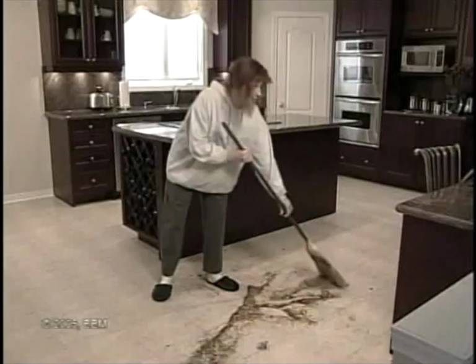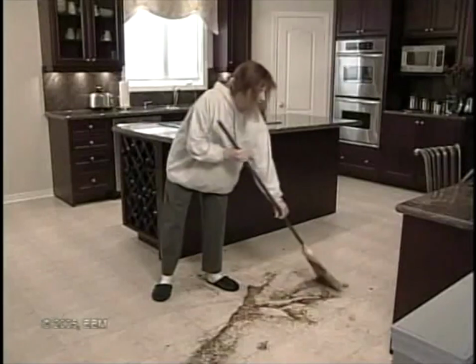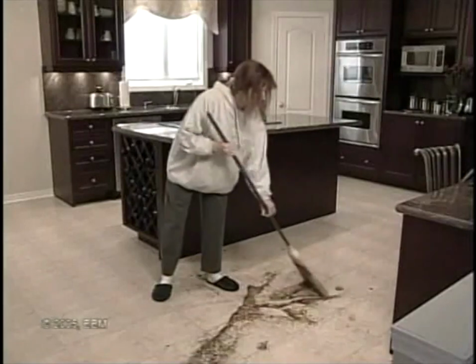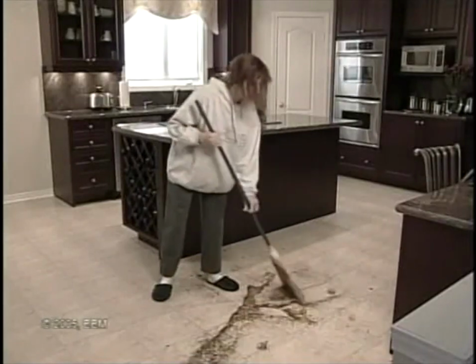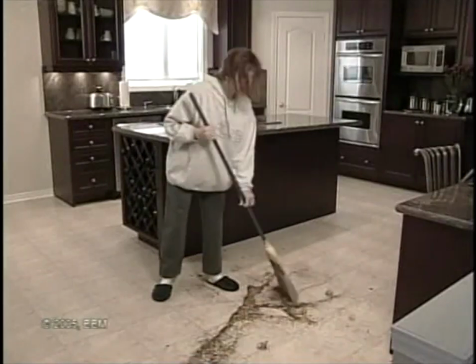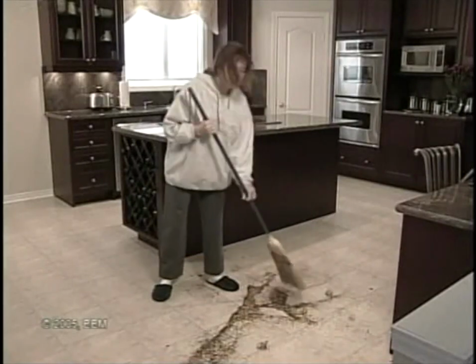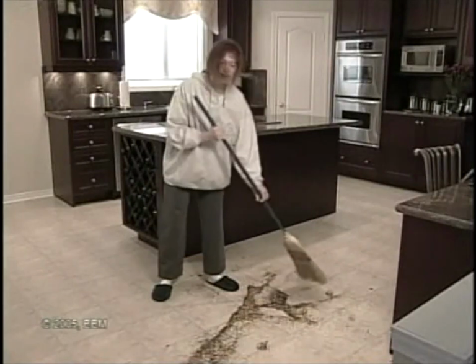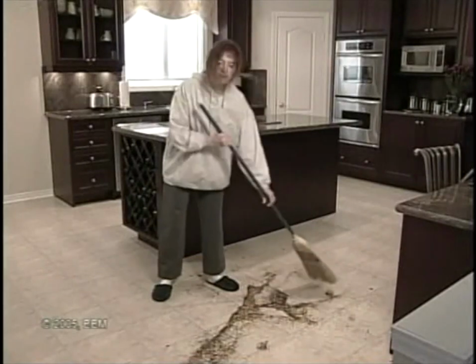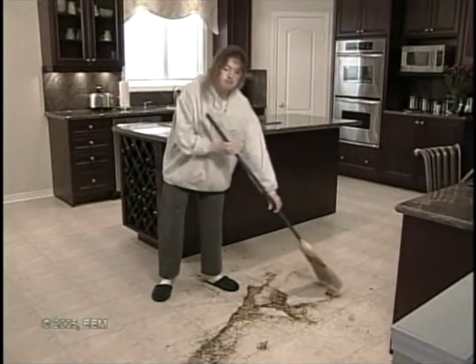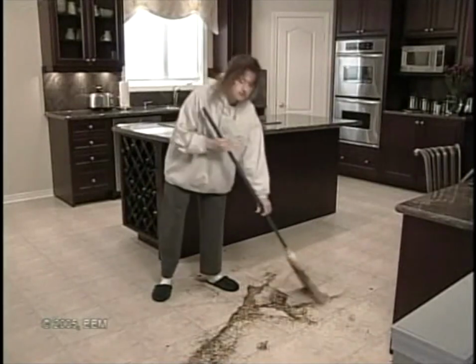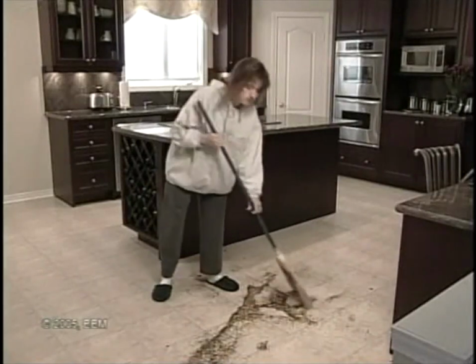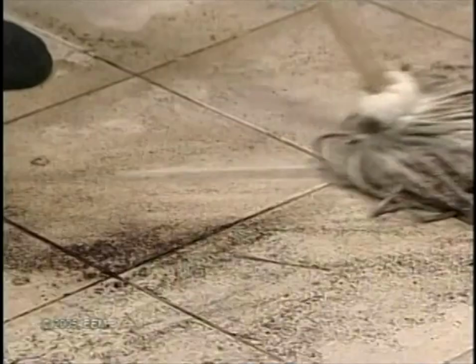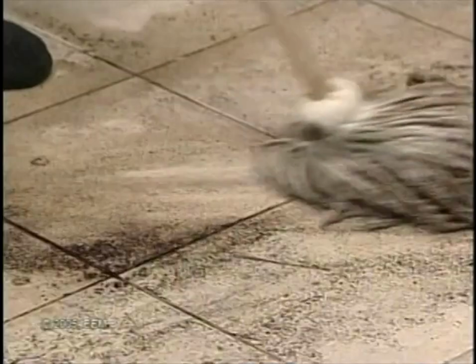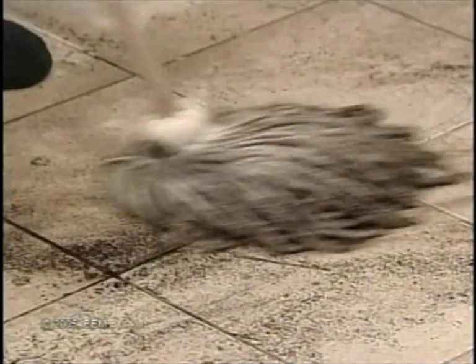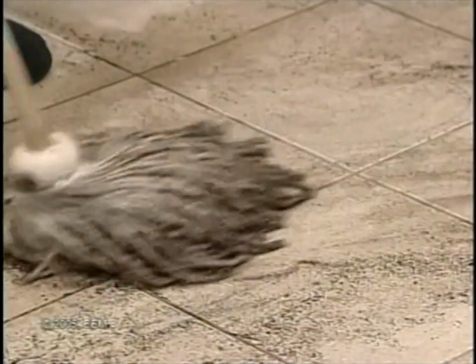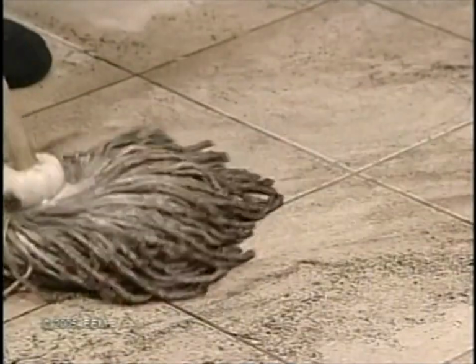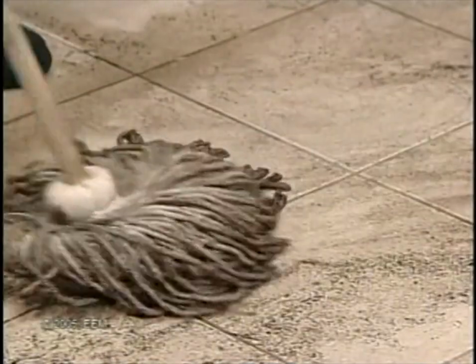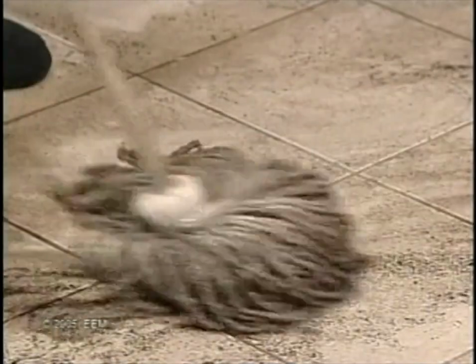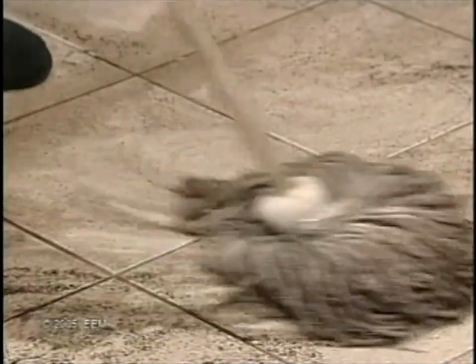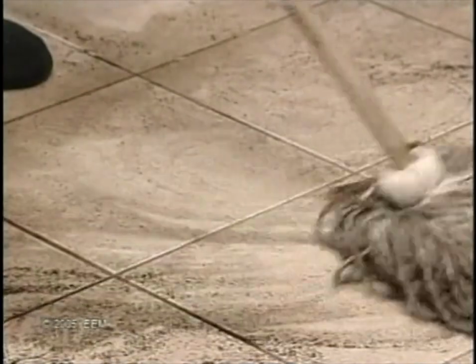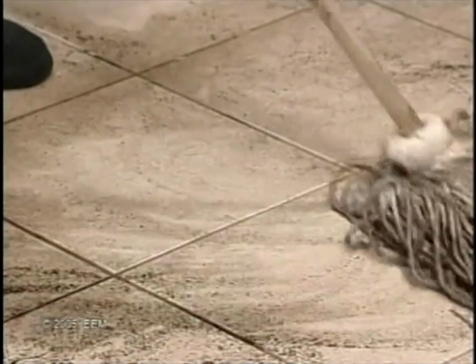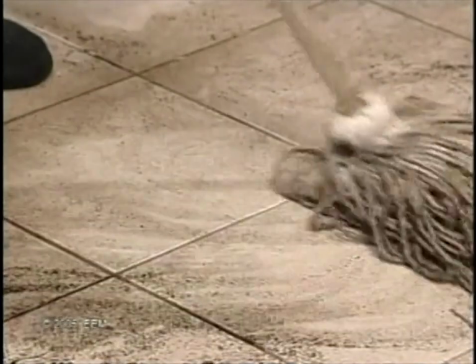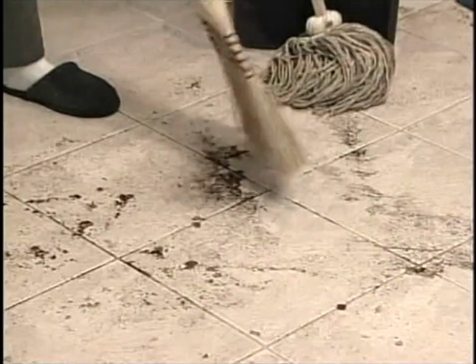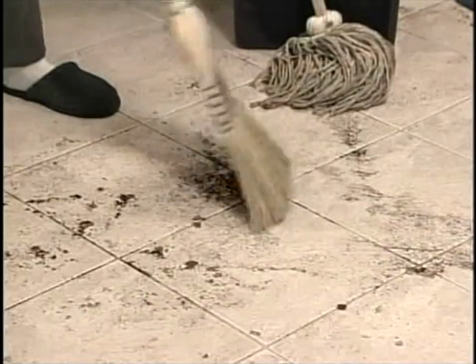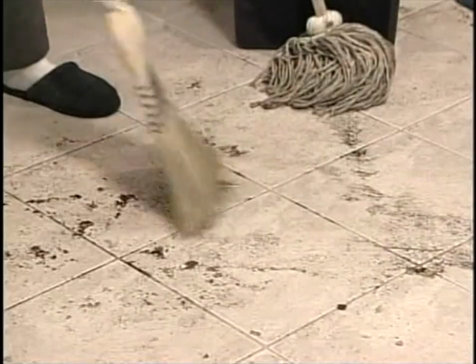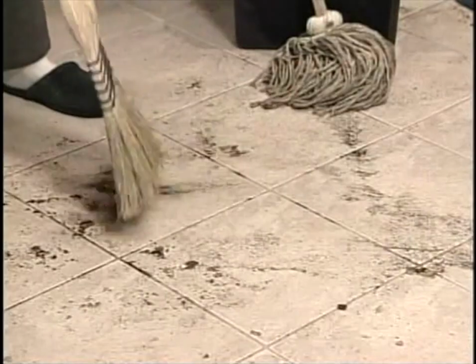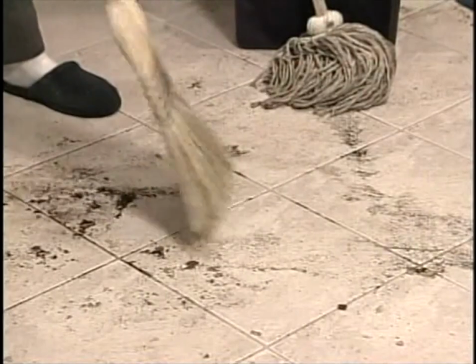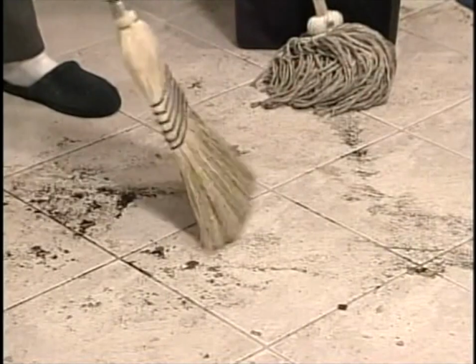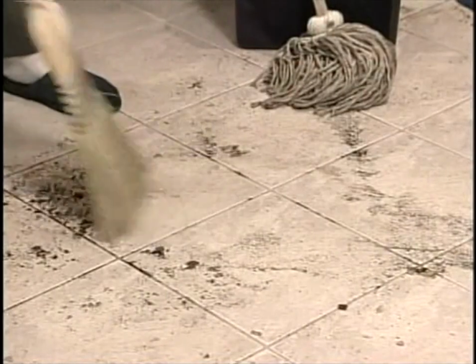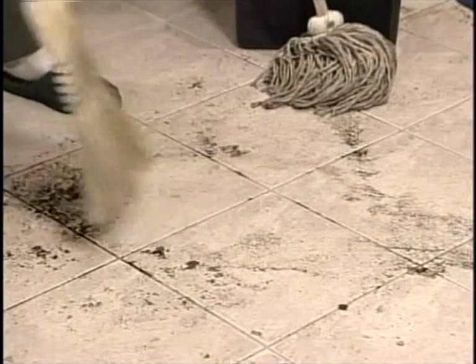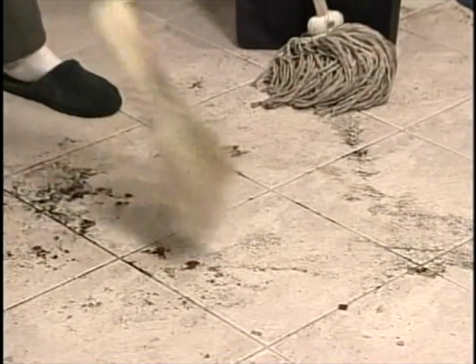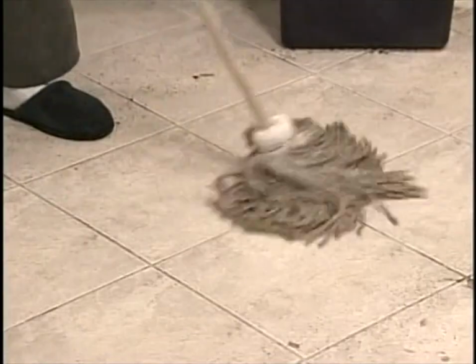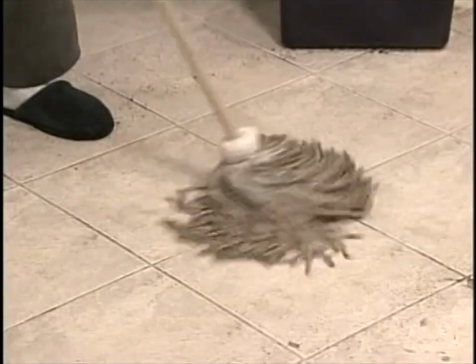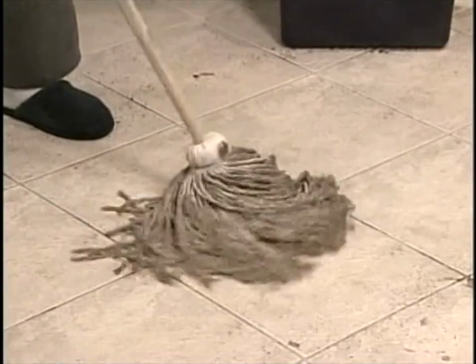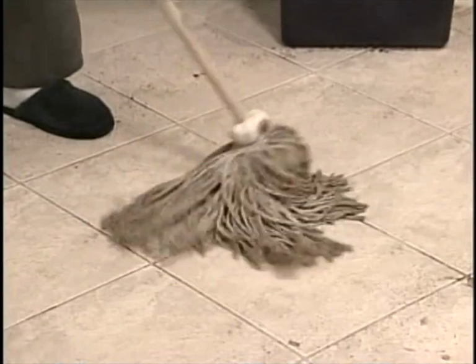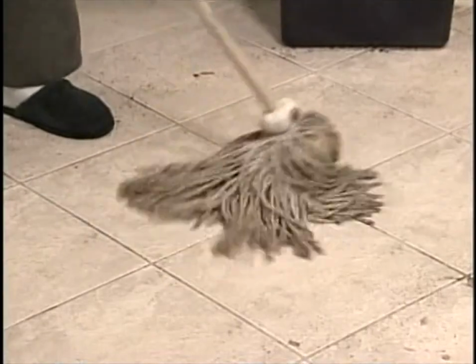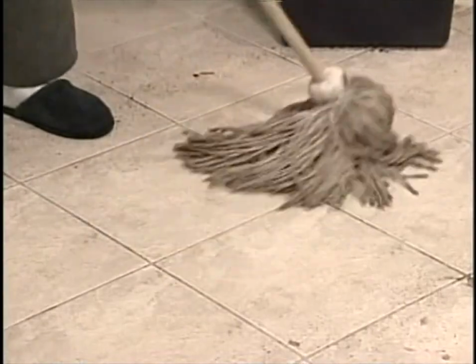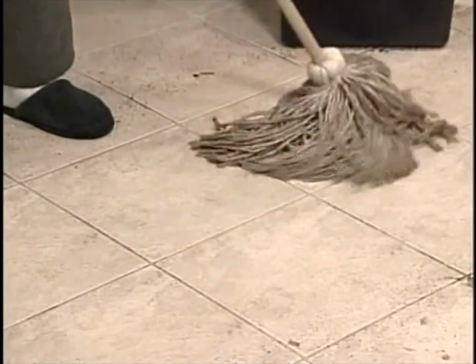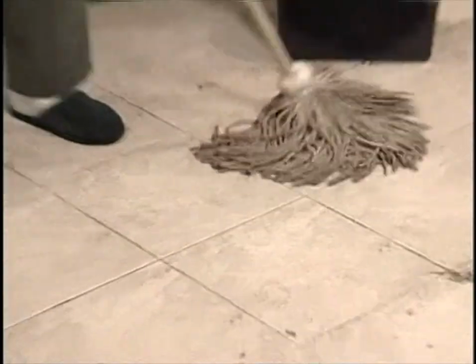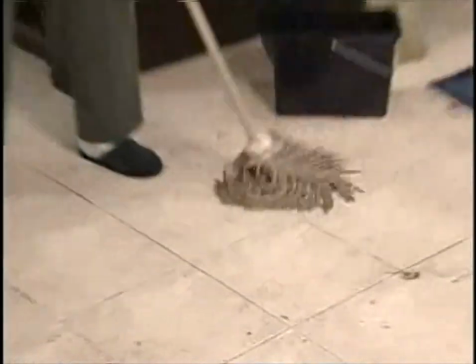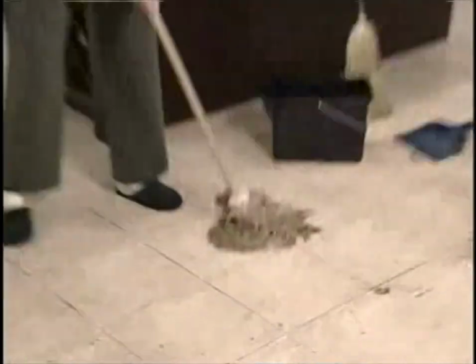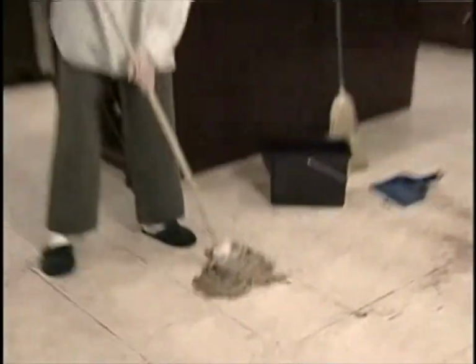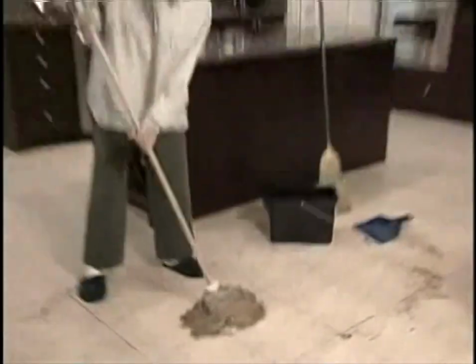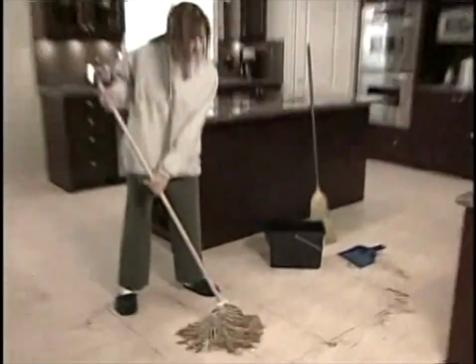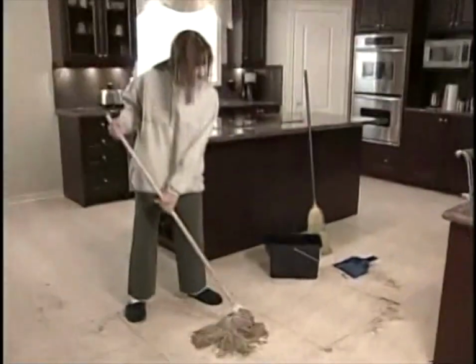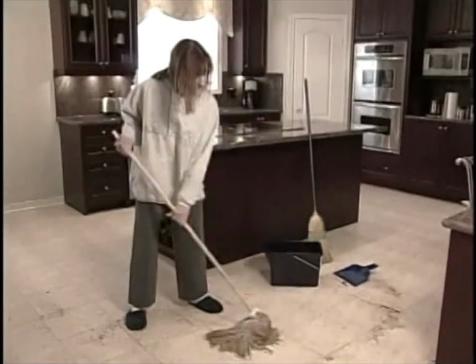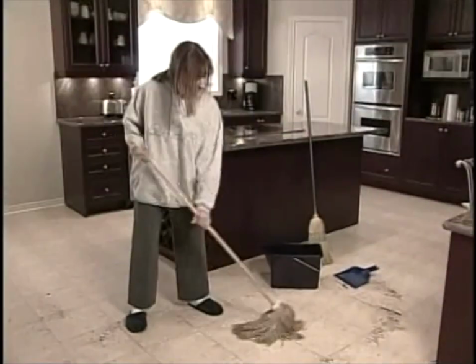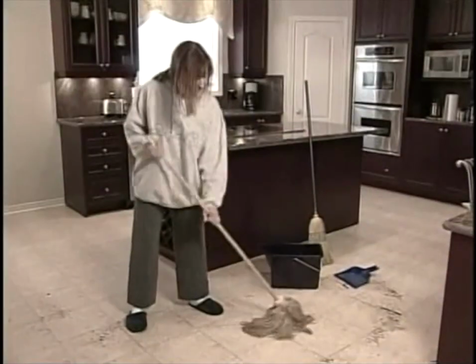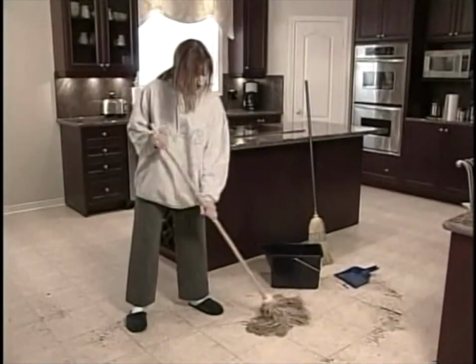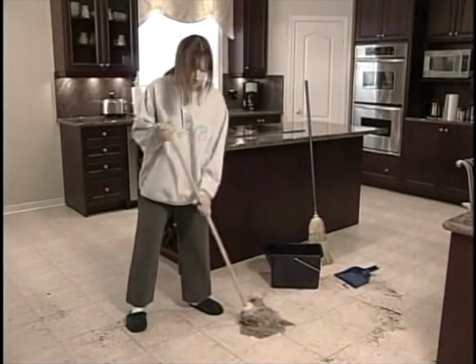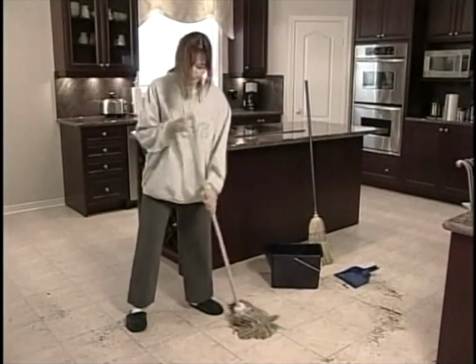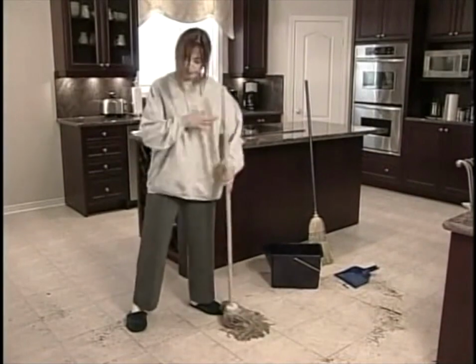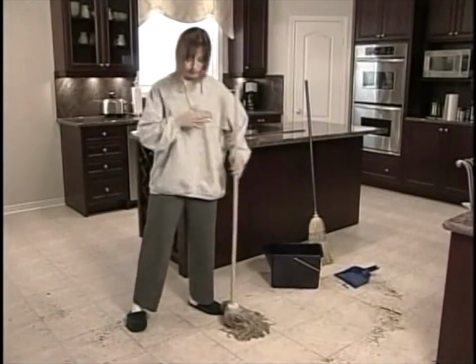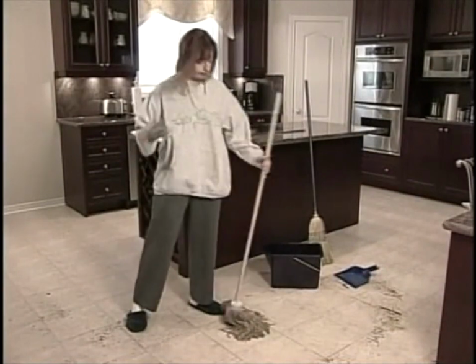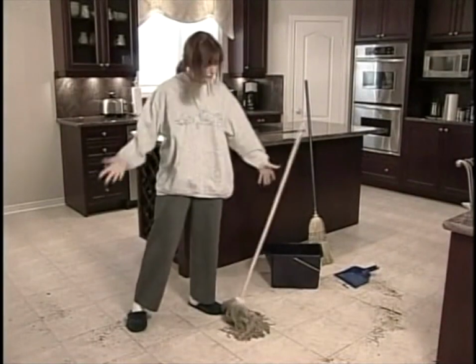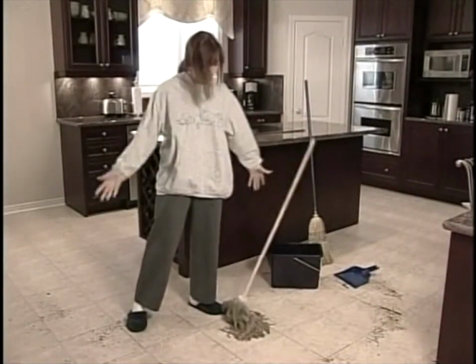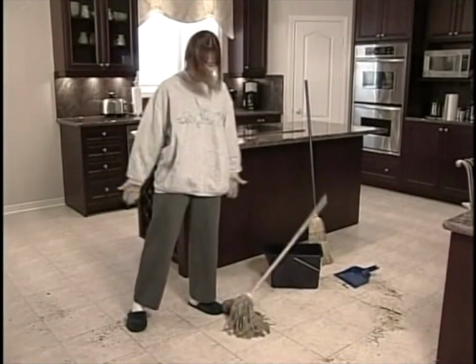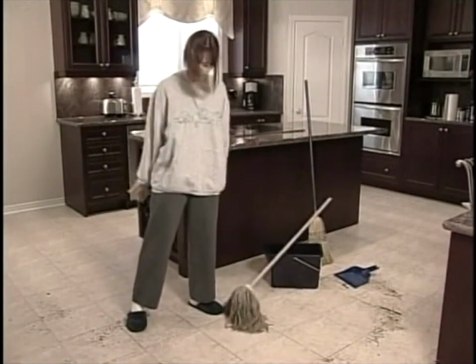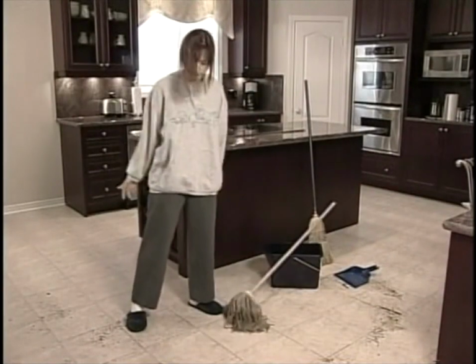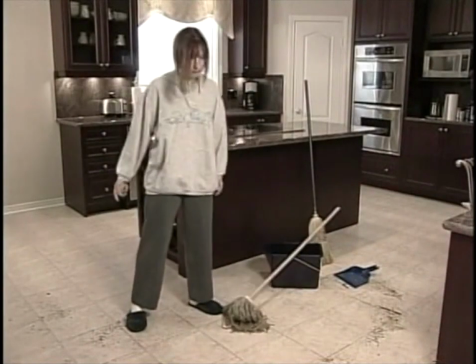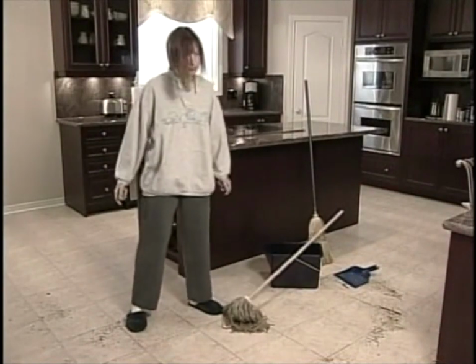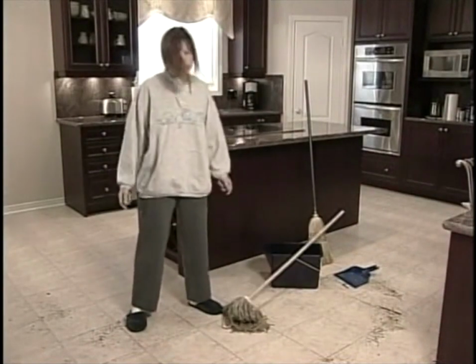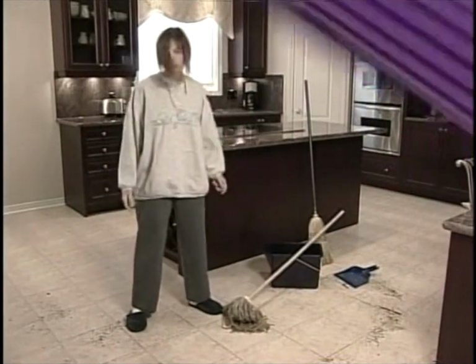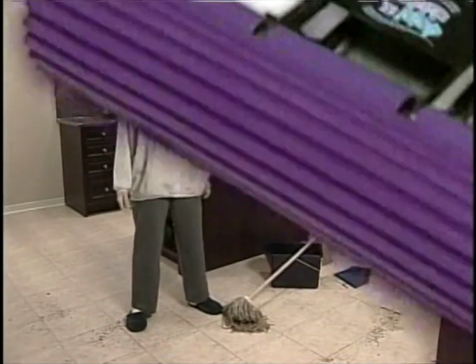You sweep, then you mop. You sweep, then you mop. And it's still a mess. Until now.